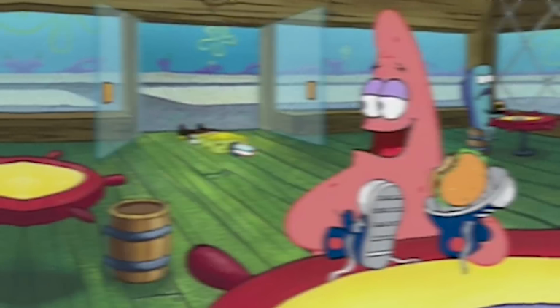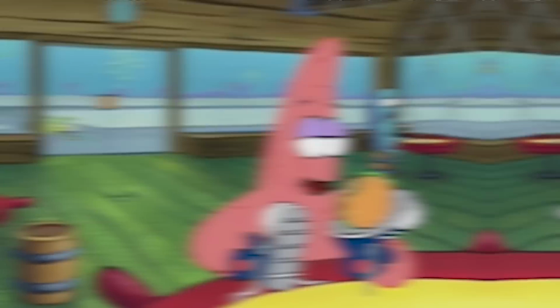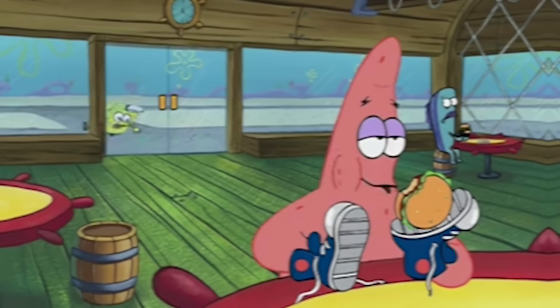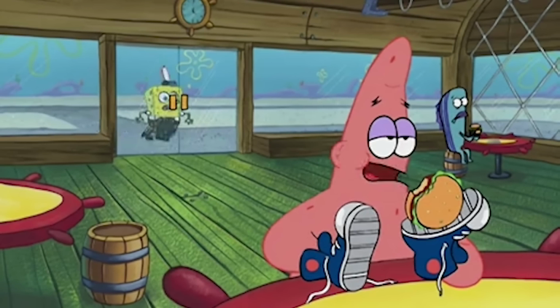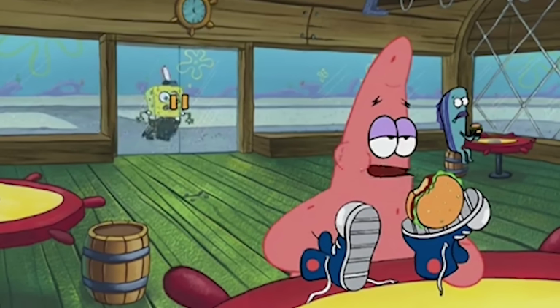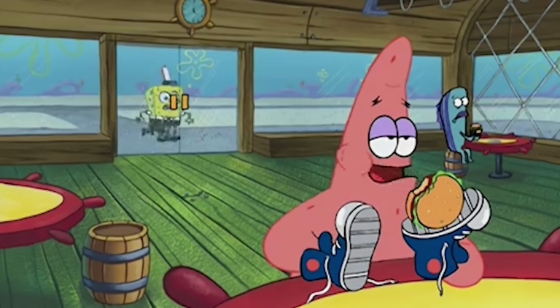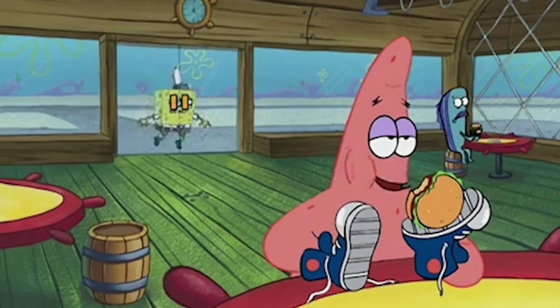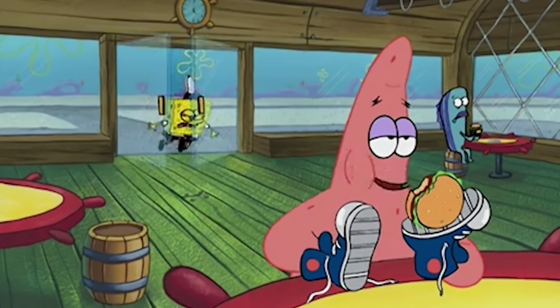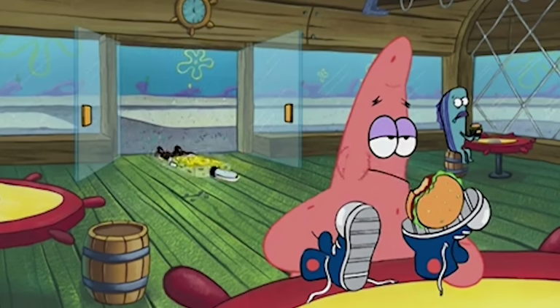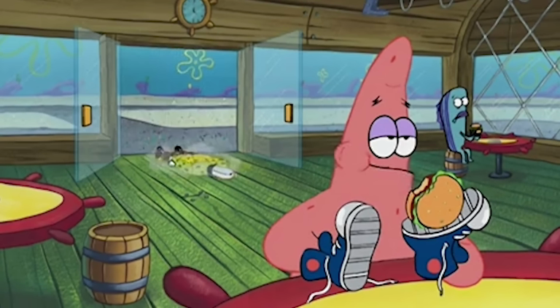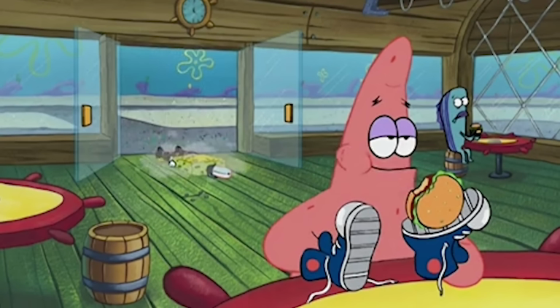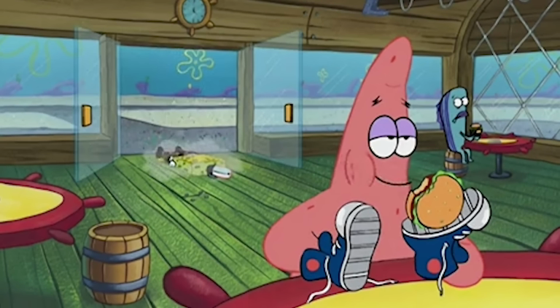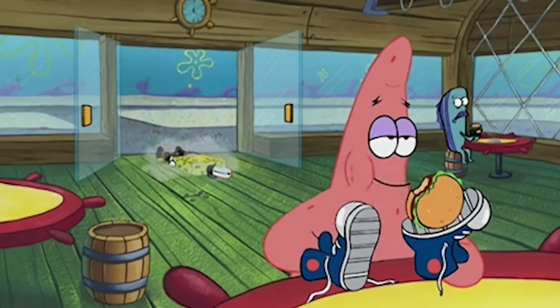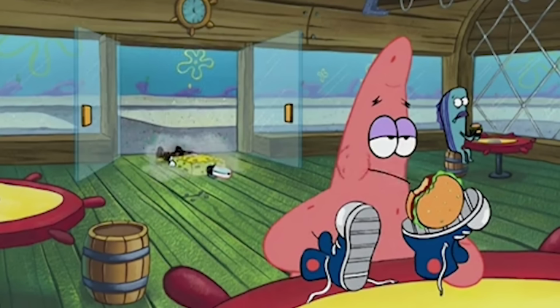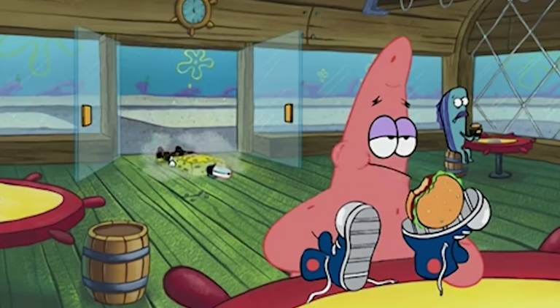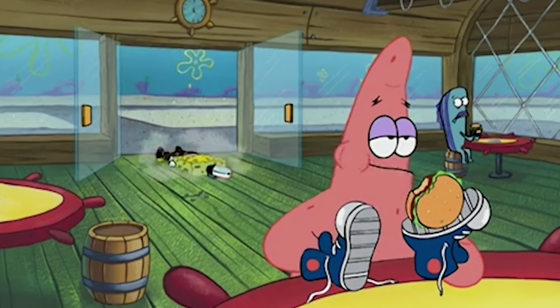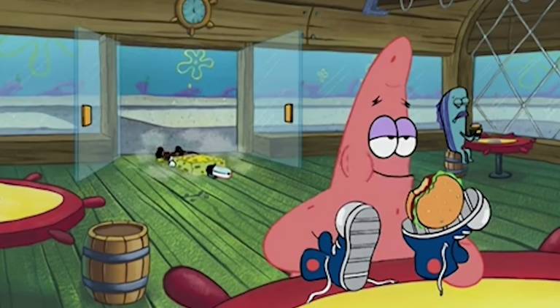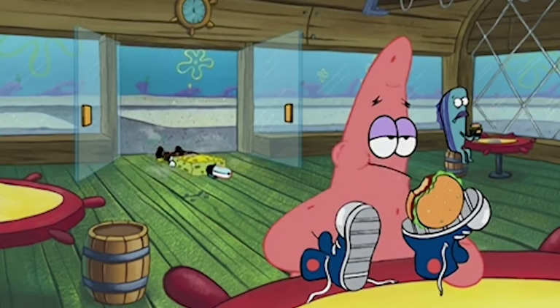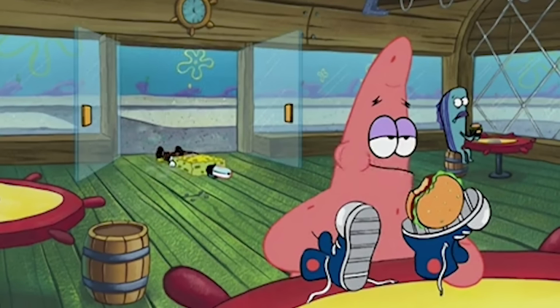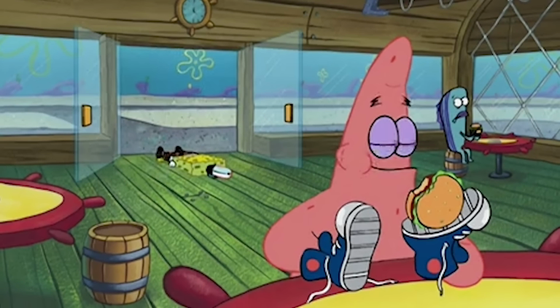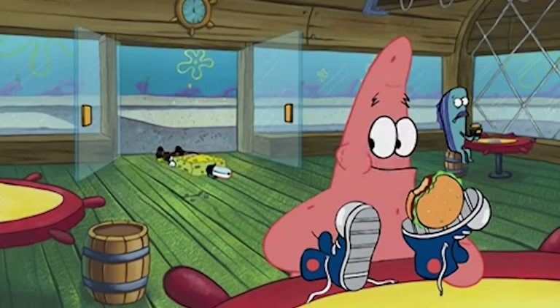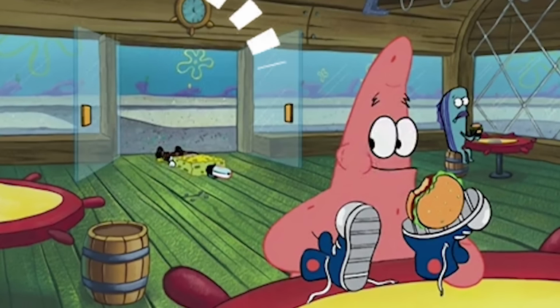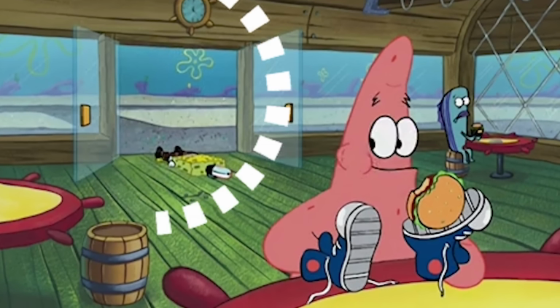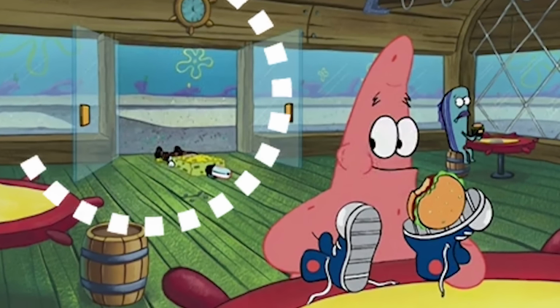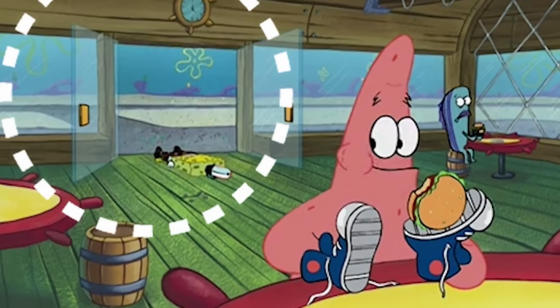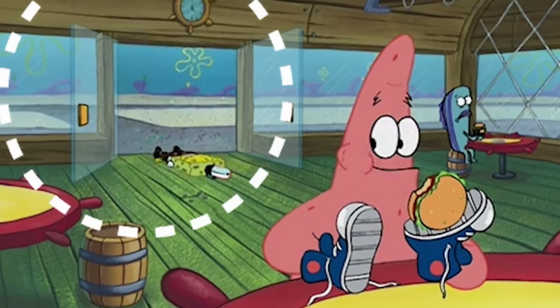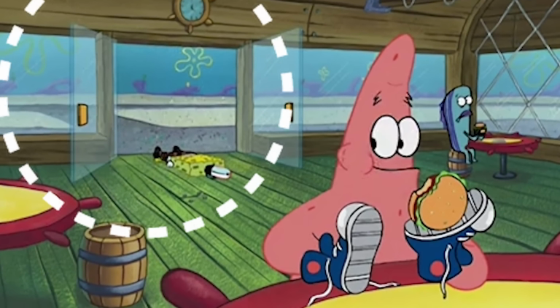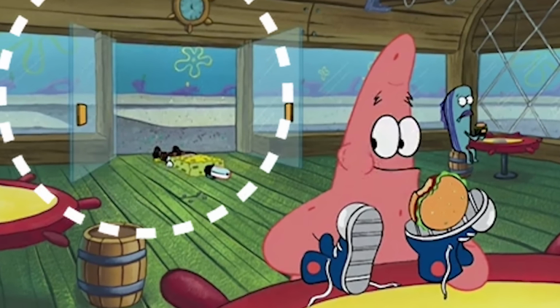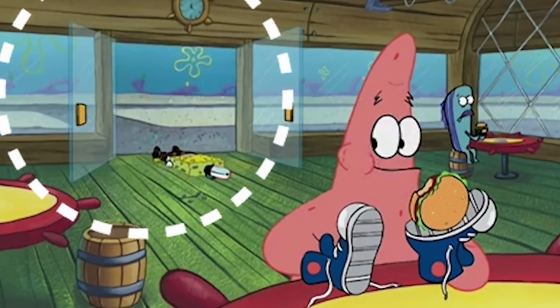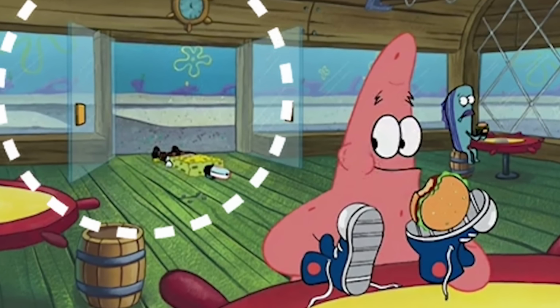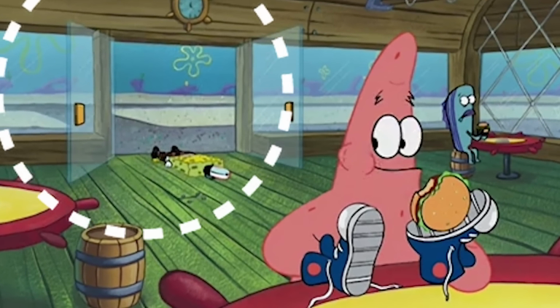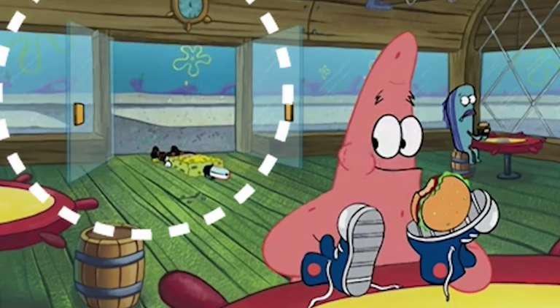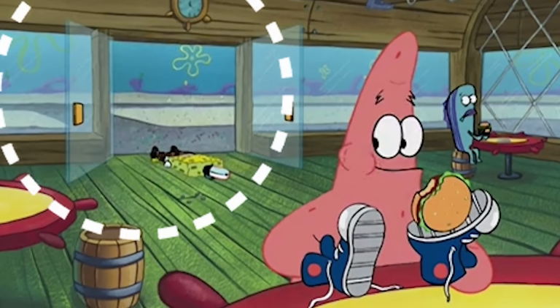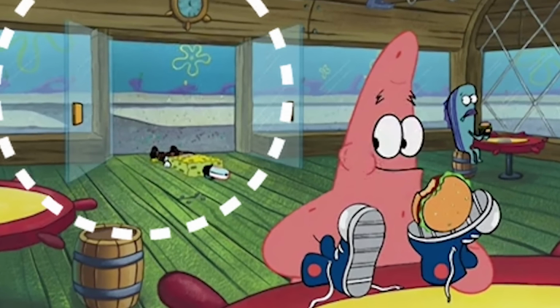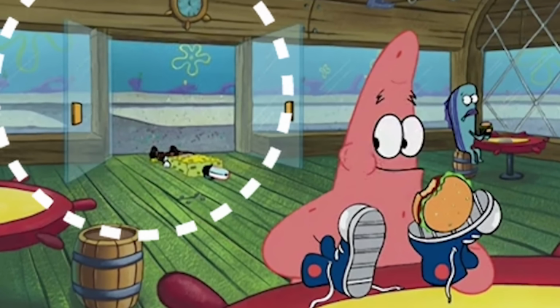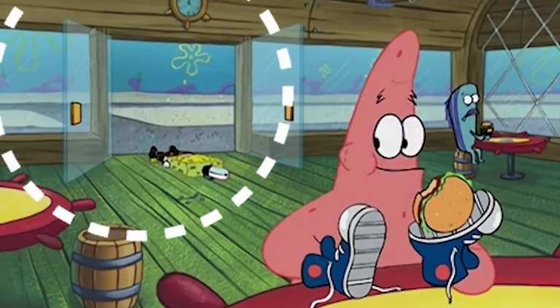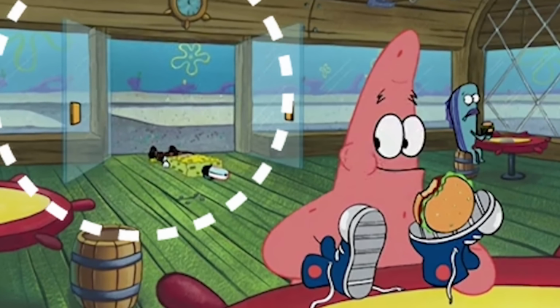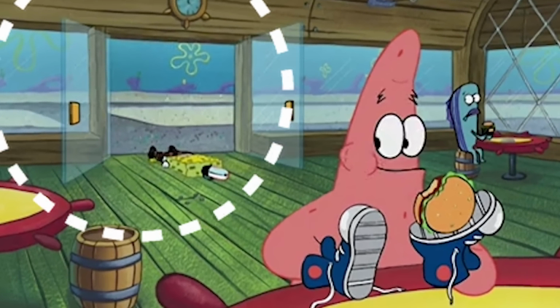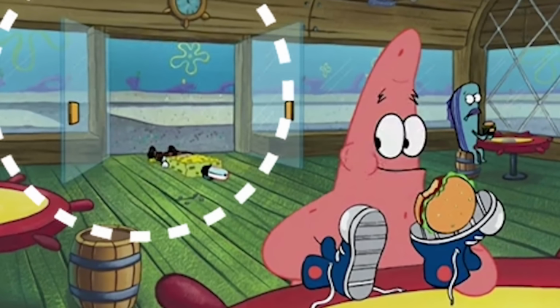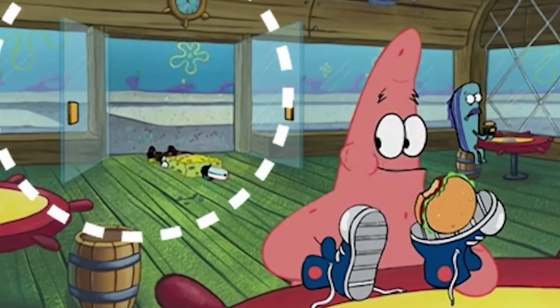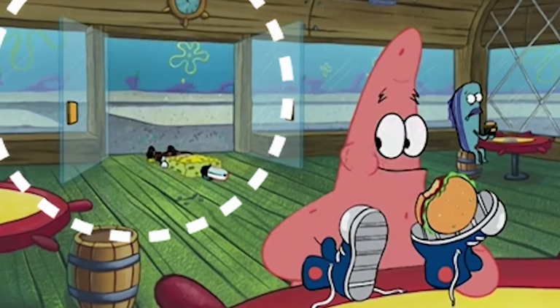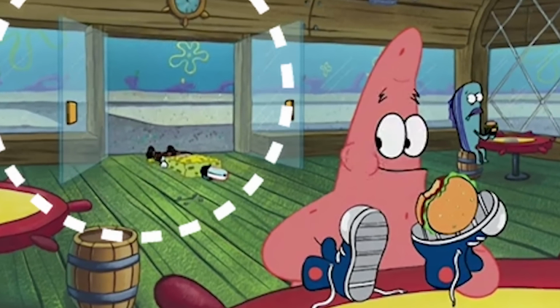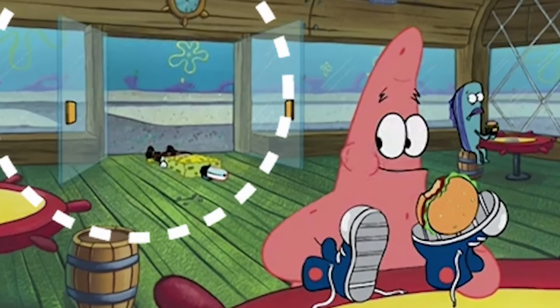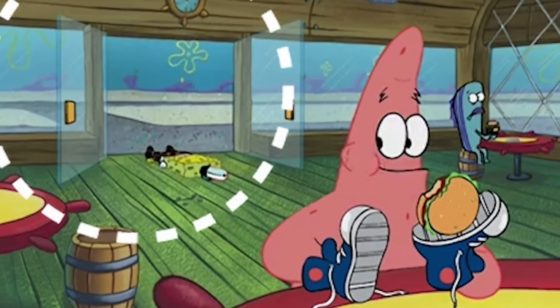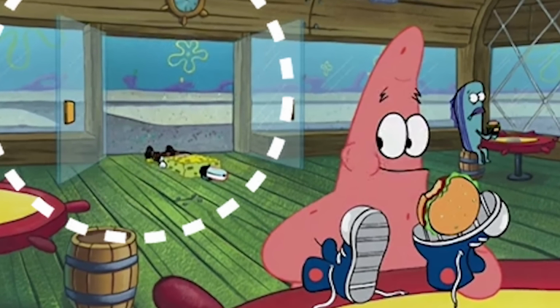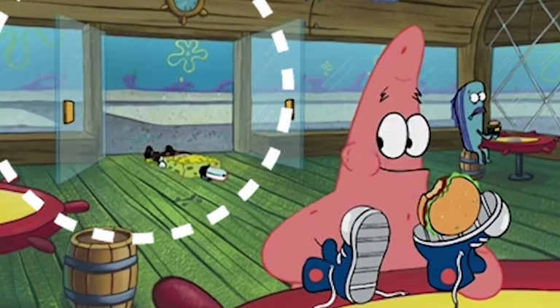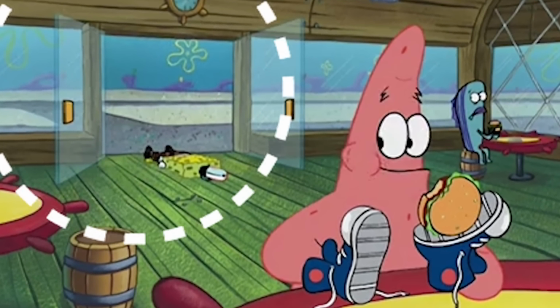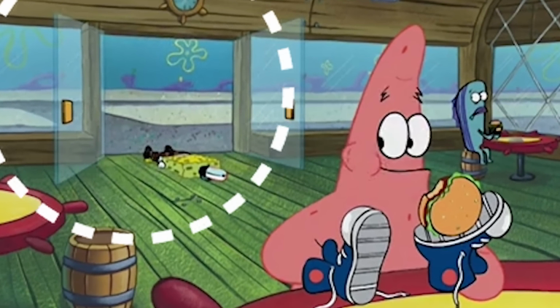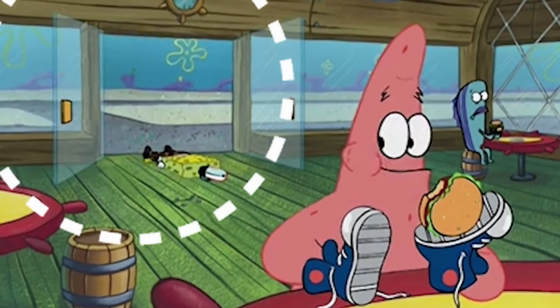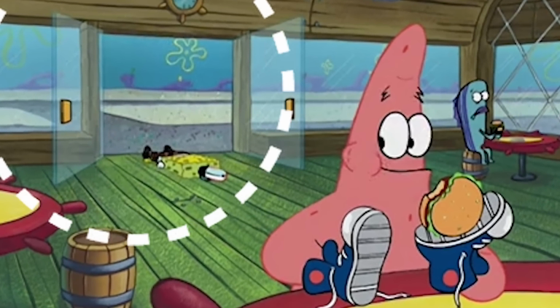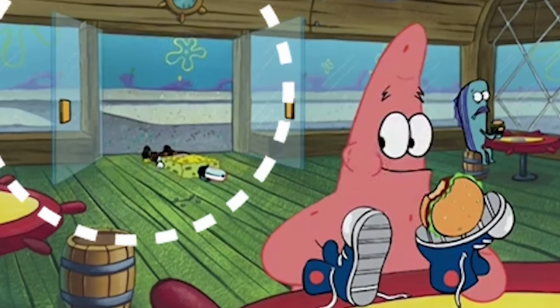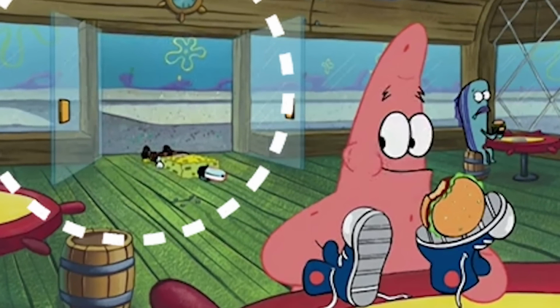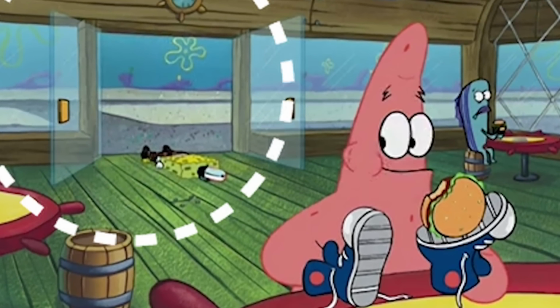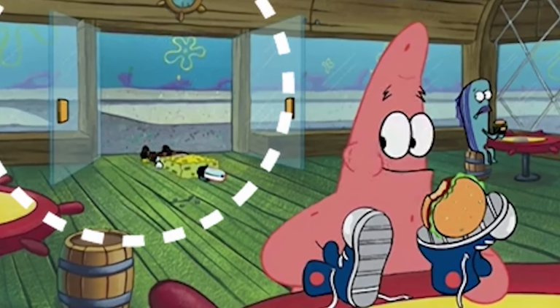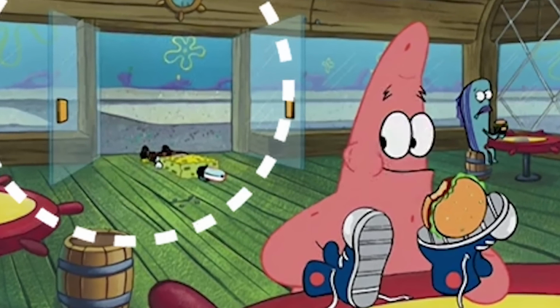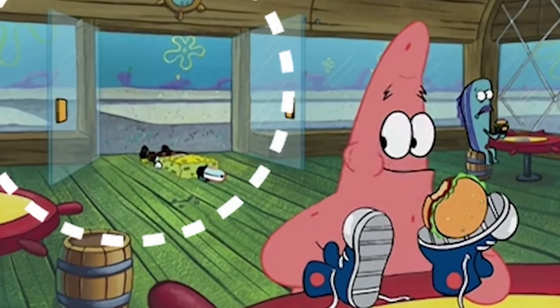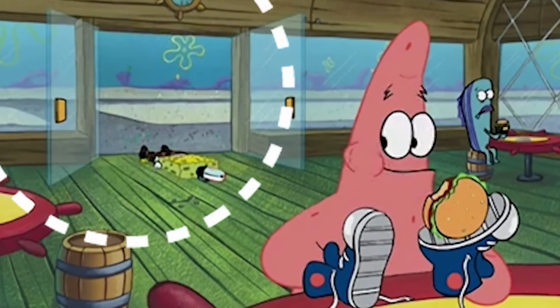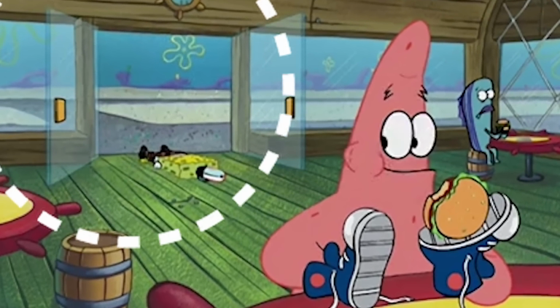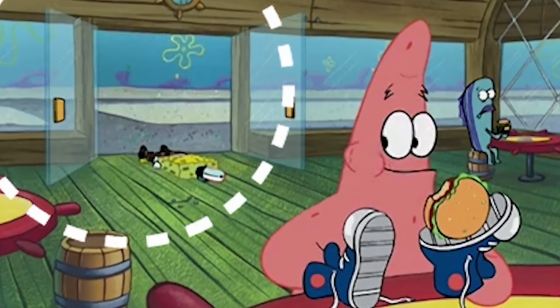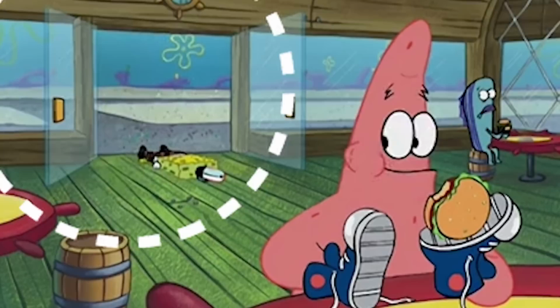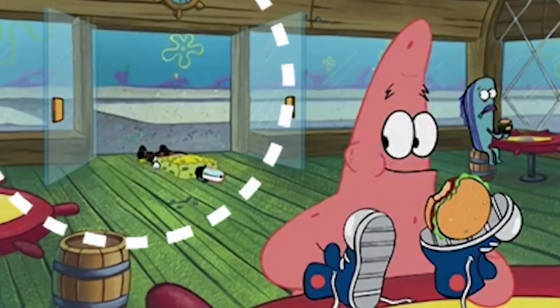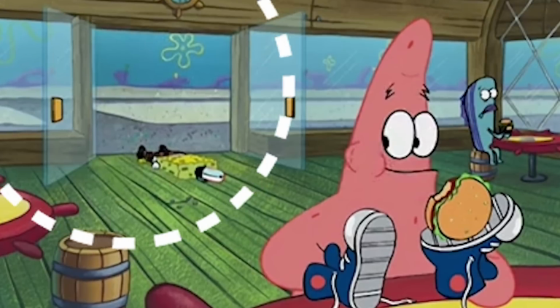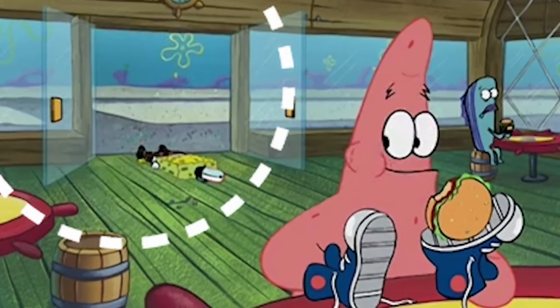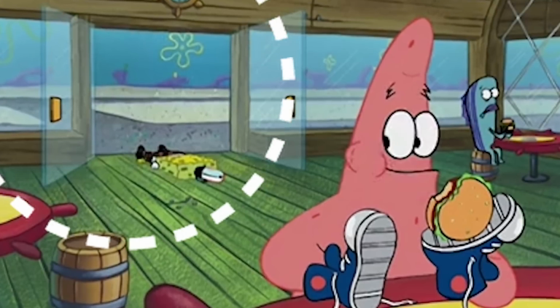Where'd the Chum Bucket go? In this scene, Plankton's restaurant that is usually right across the street from the Krusty Krab has up and vanished.